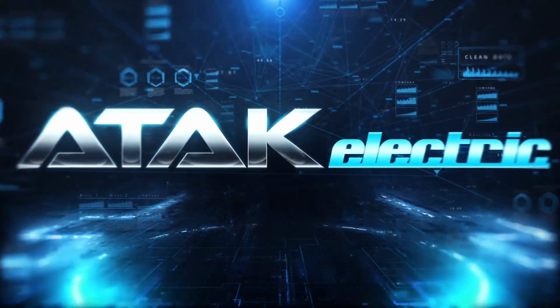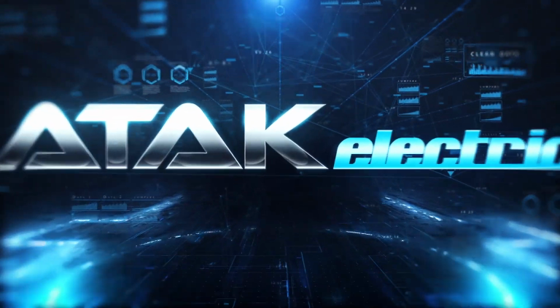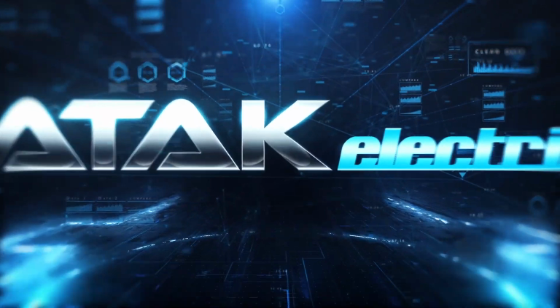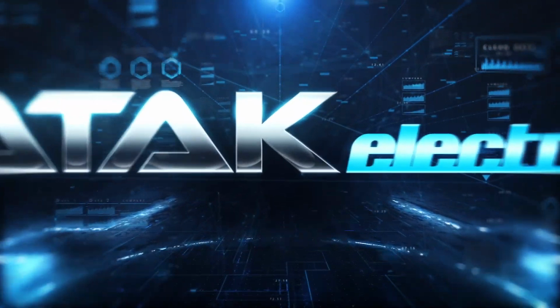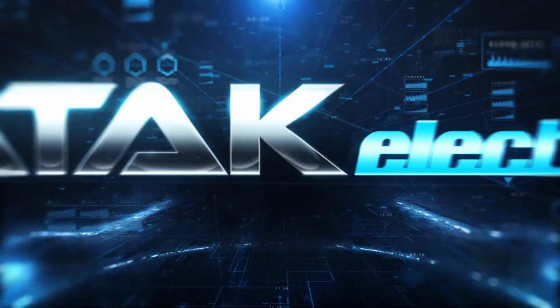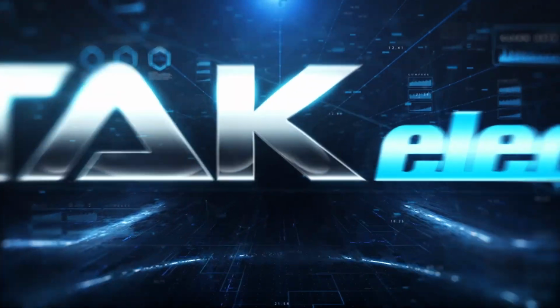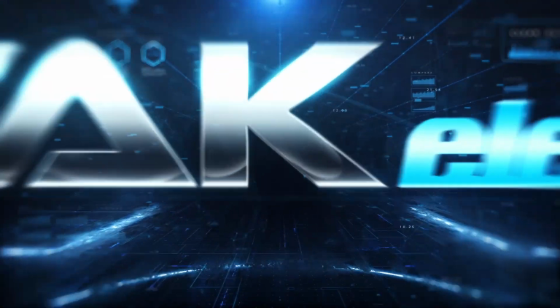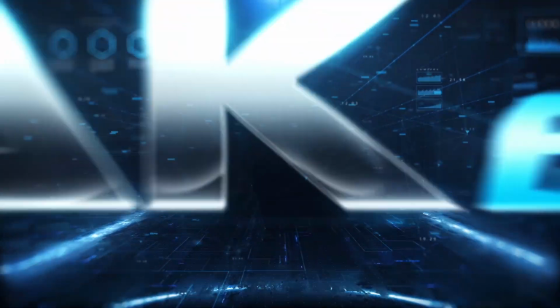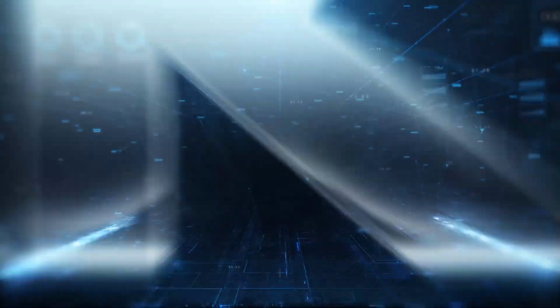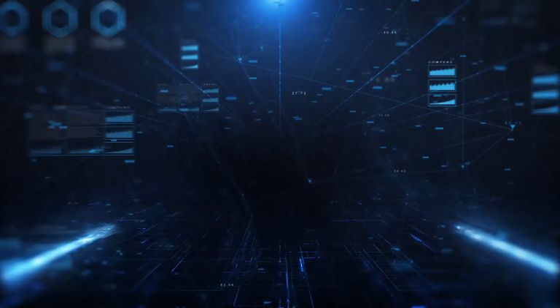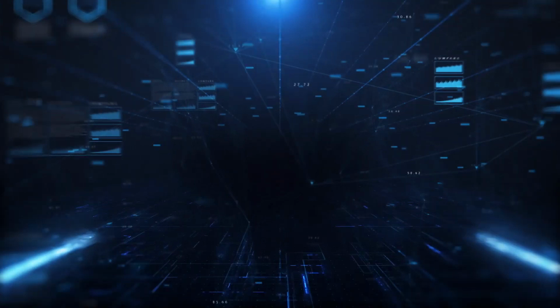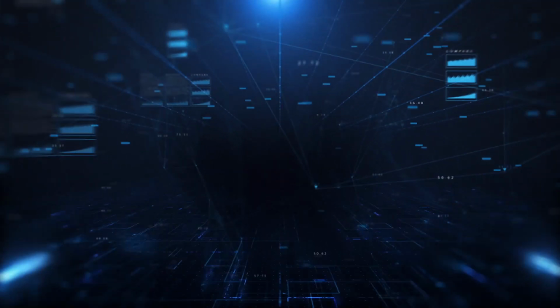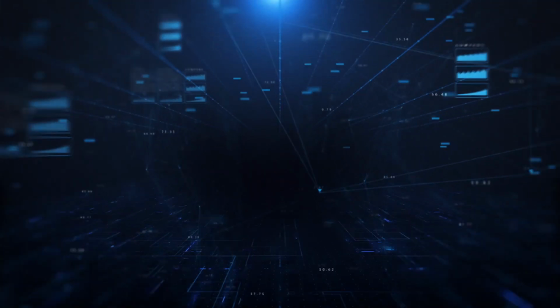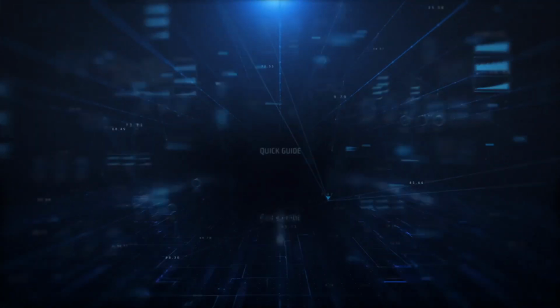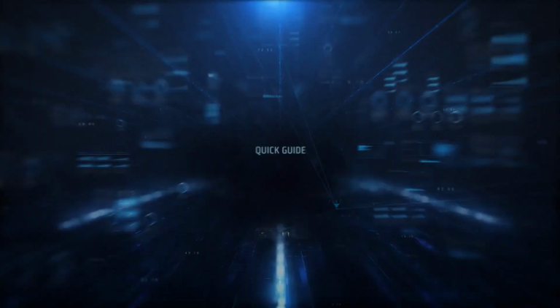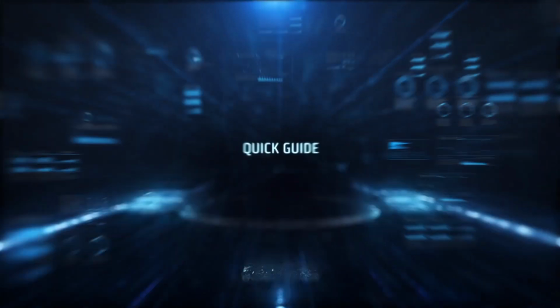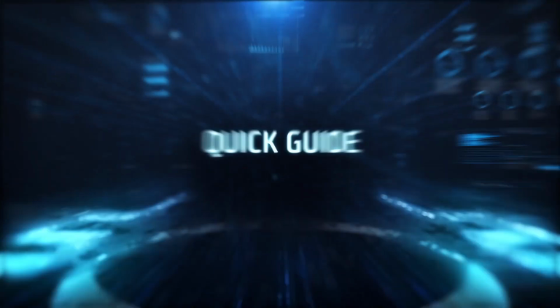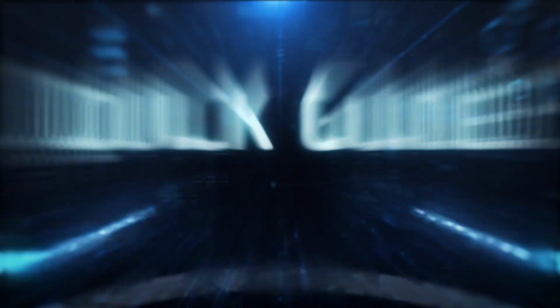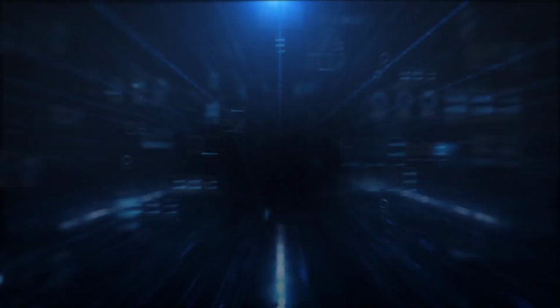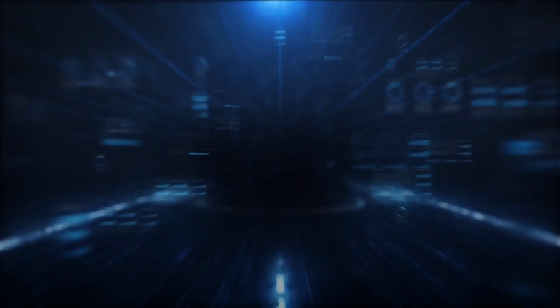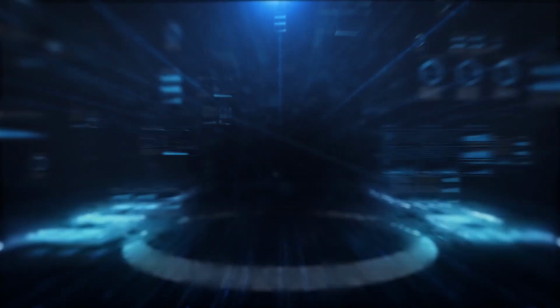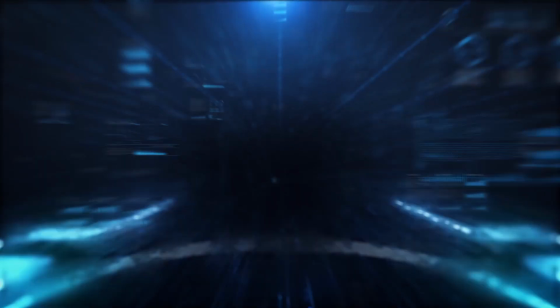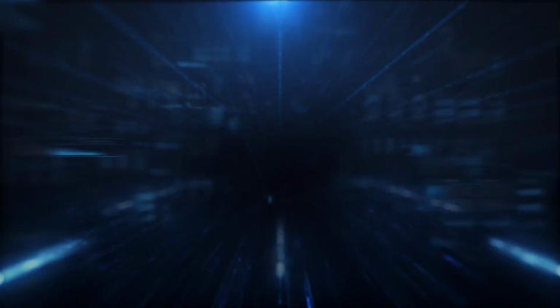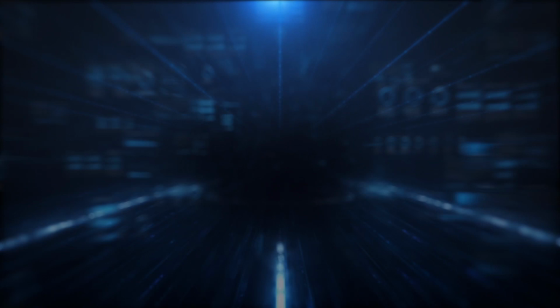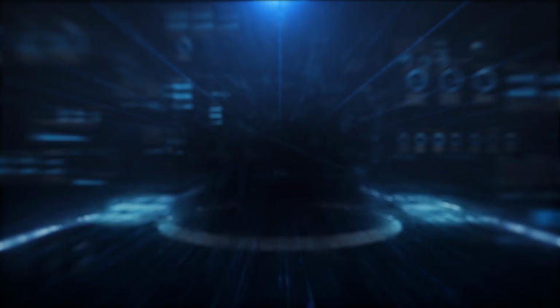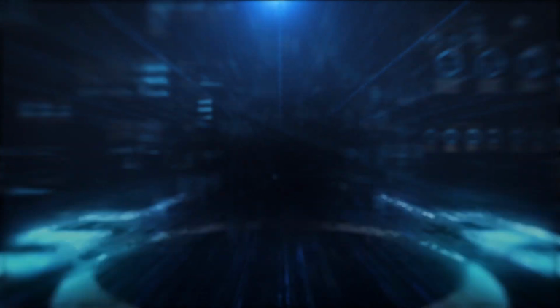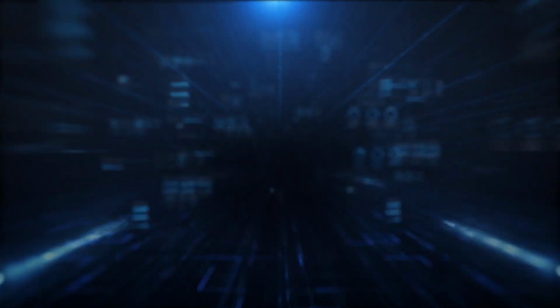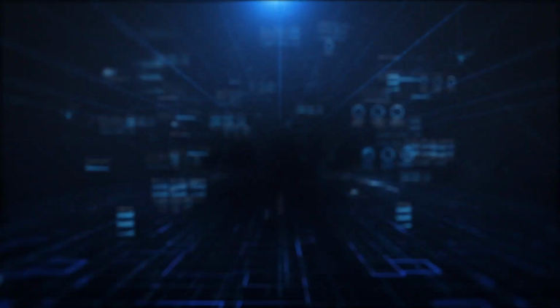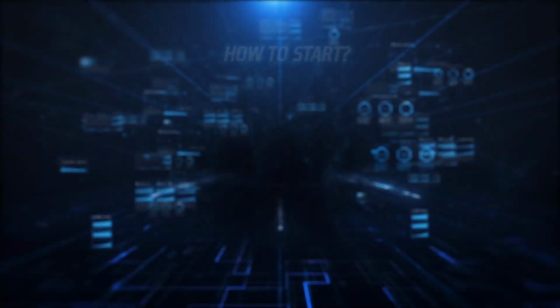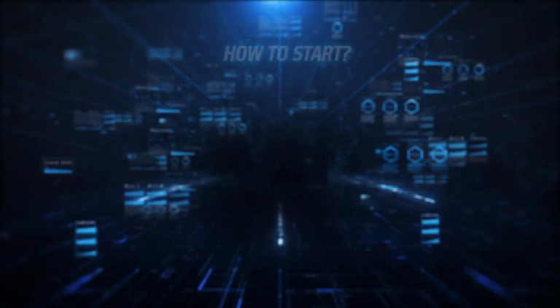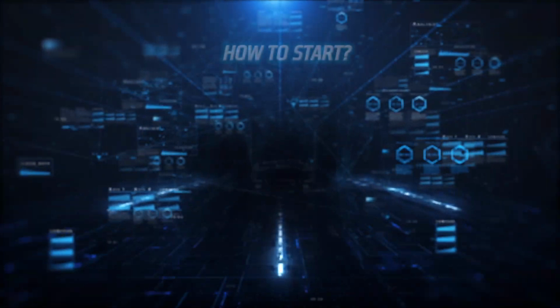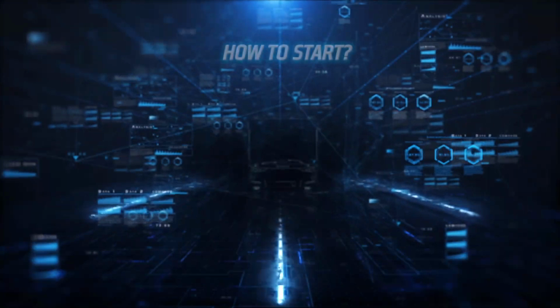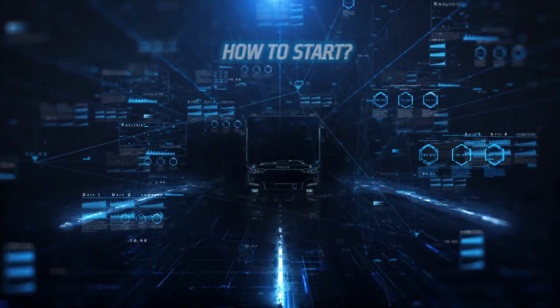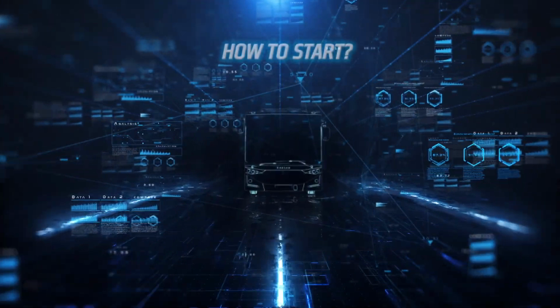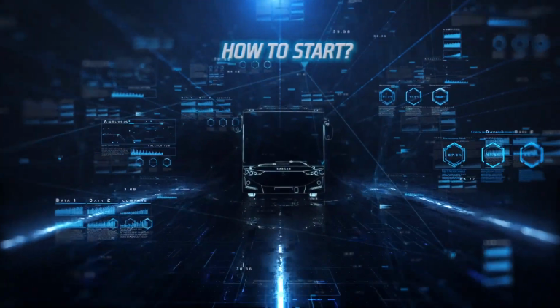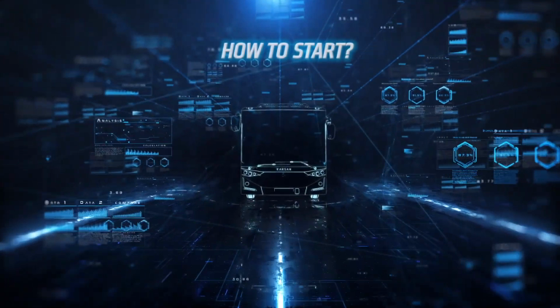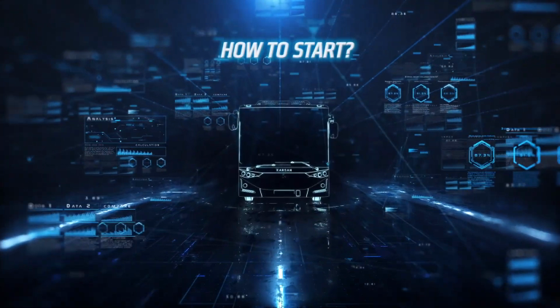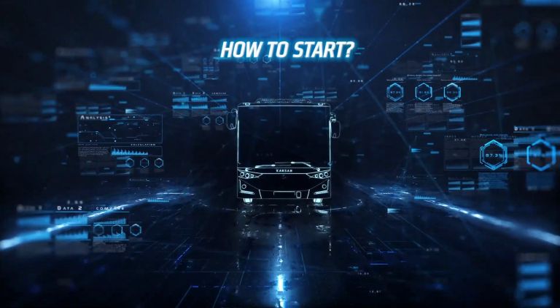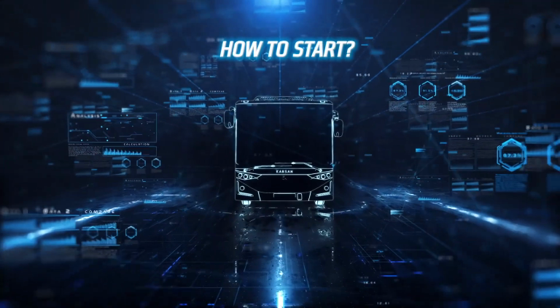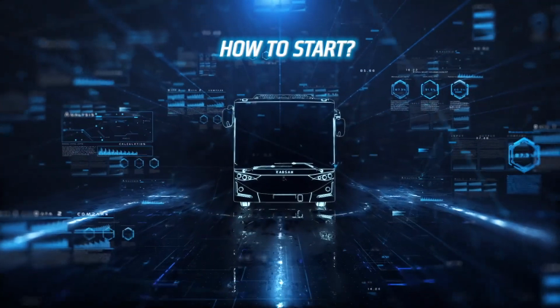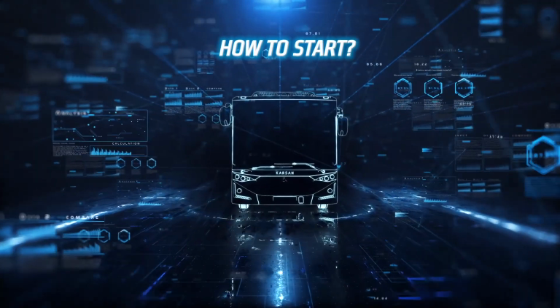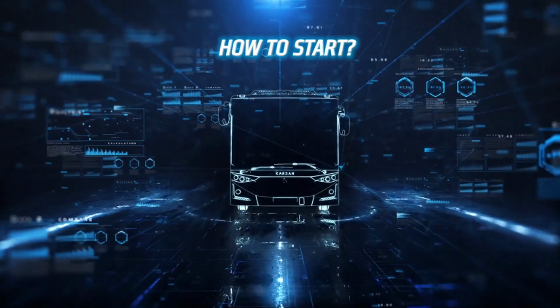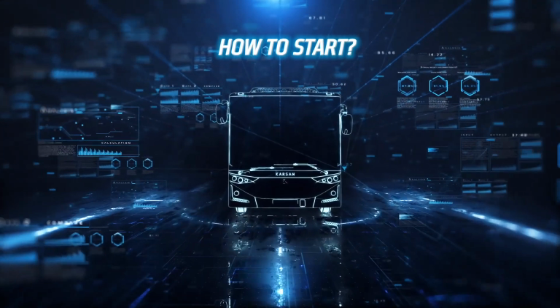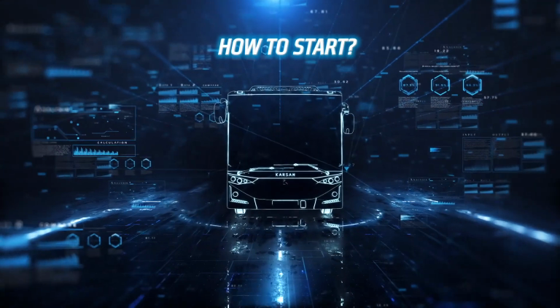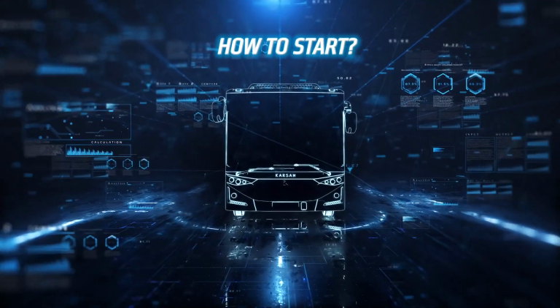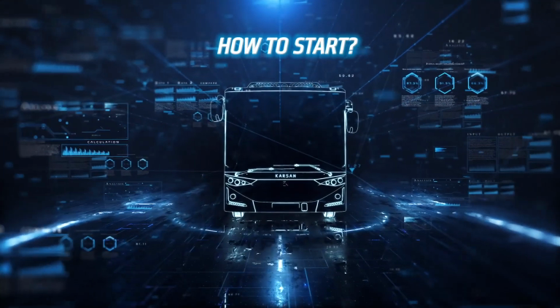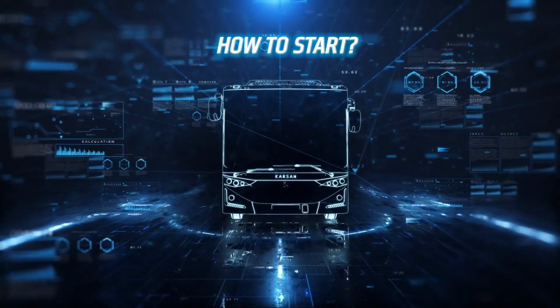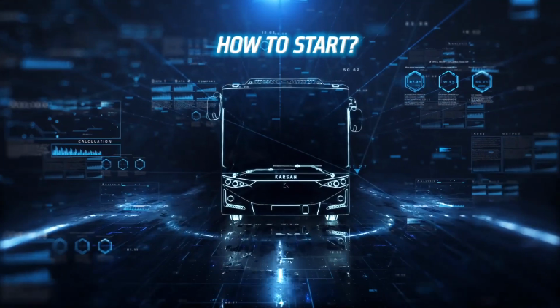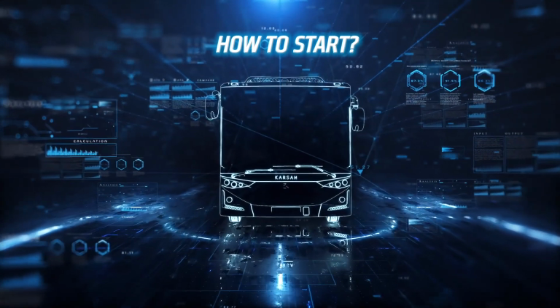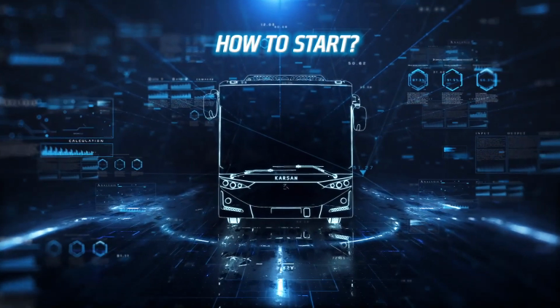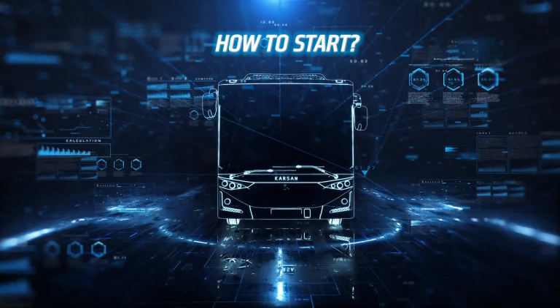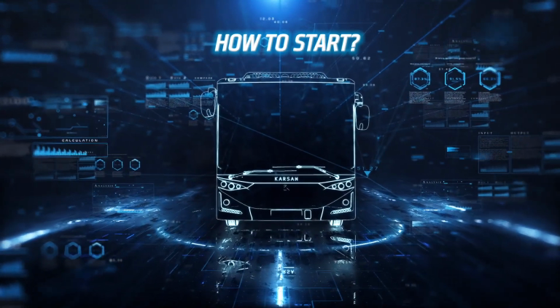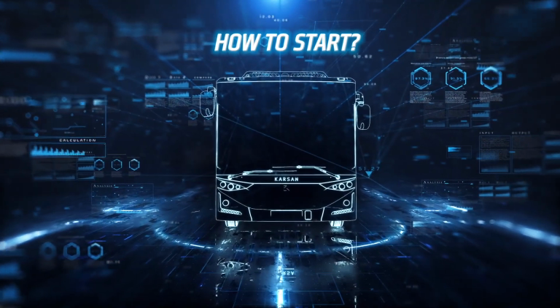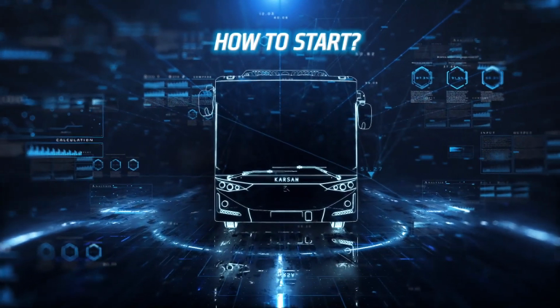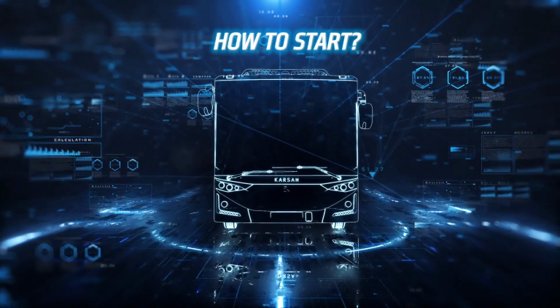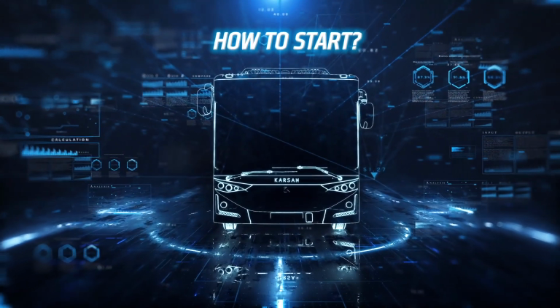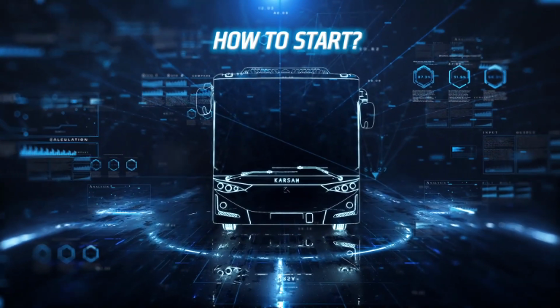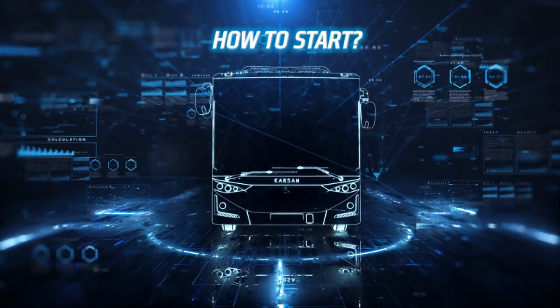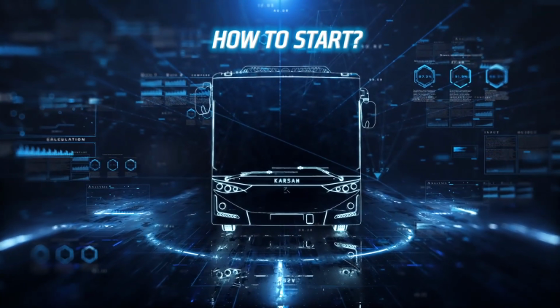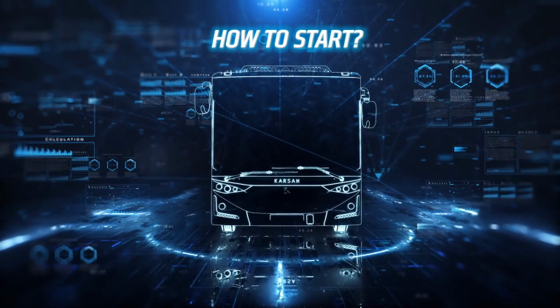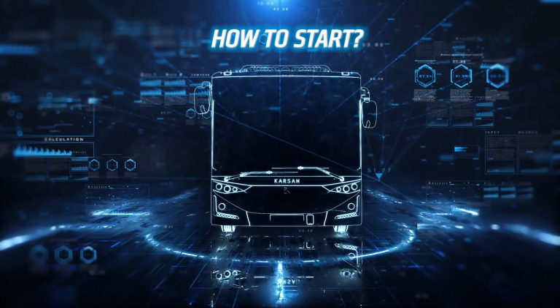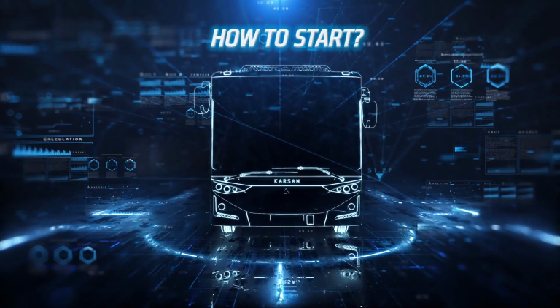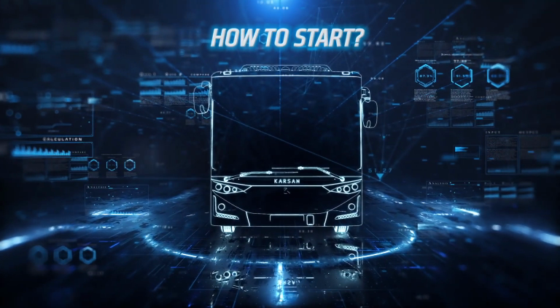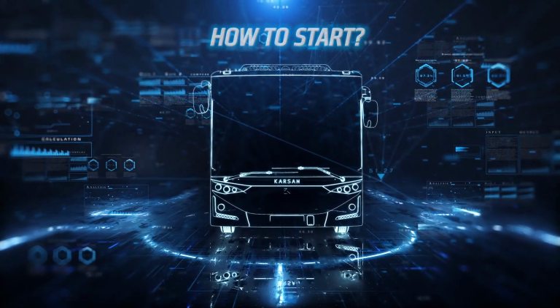Welcome to the quick manual video of ATT&CK Electric. How to start ATT&CK Electric.